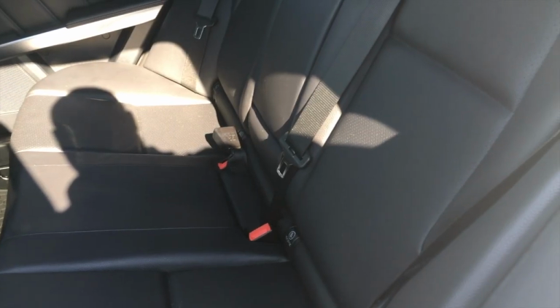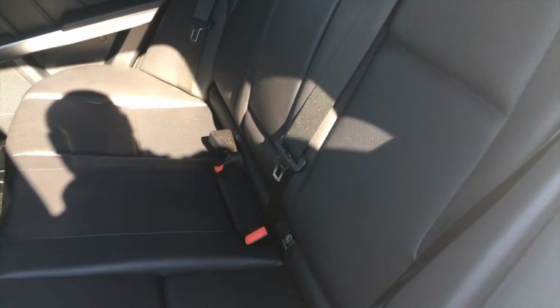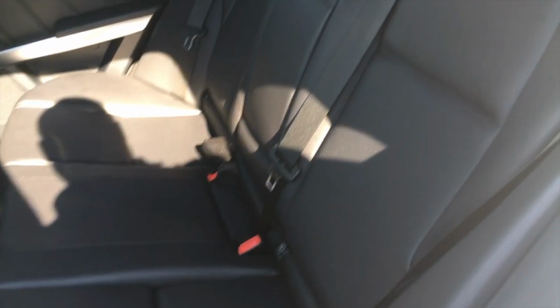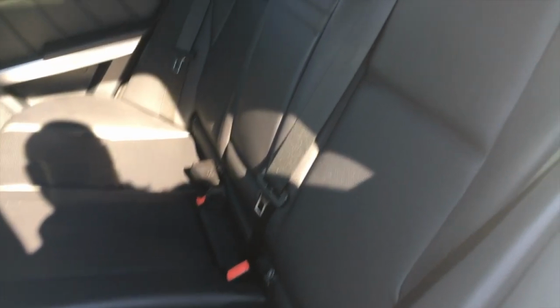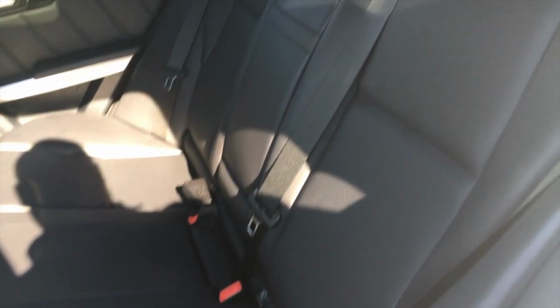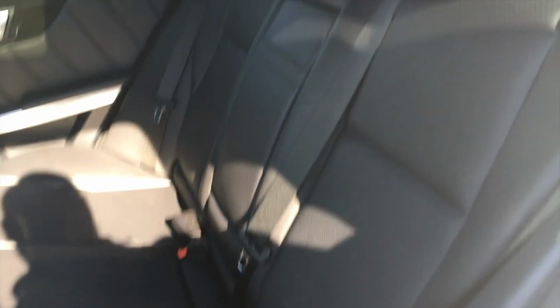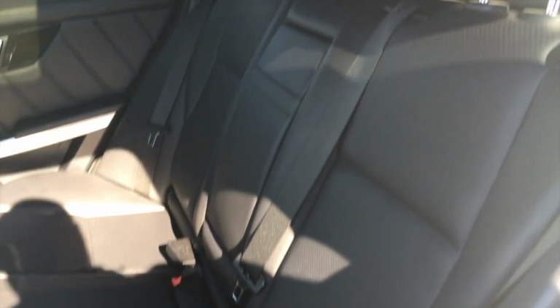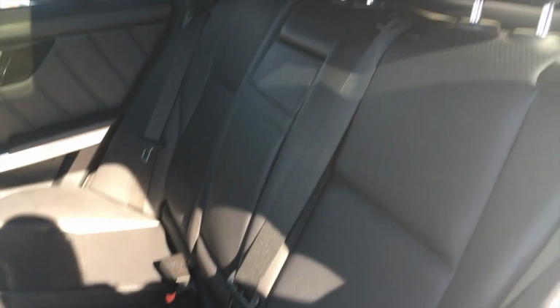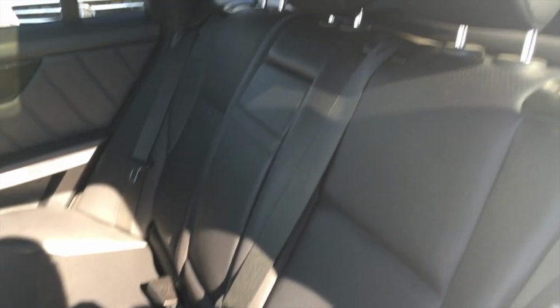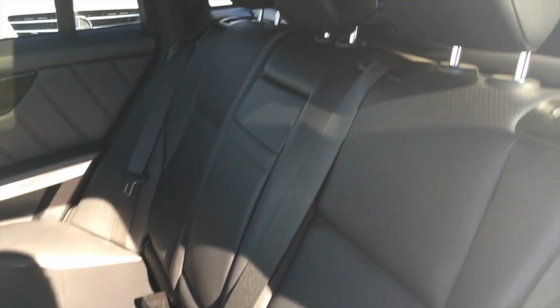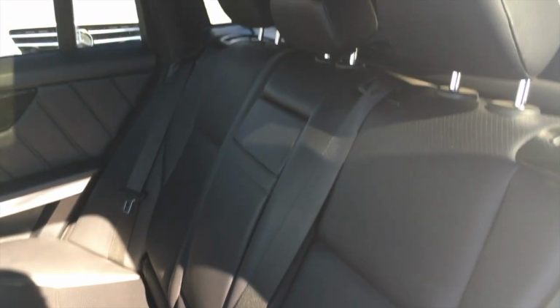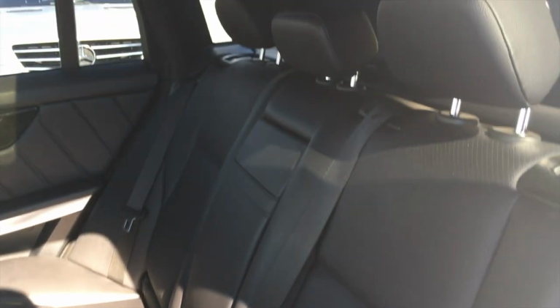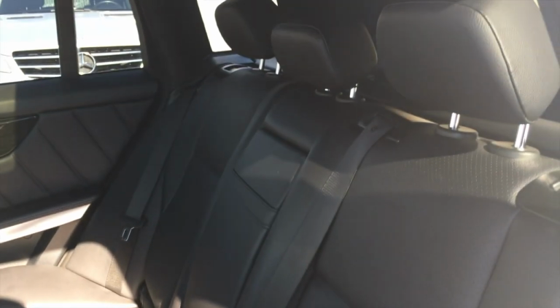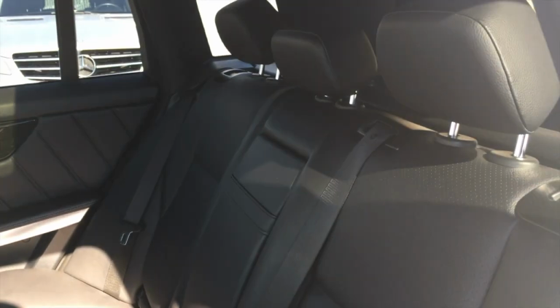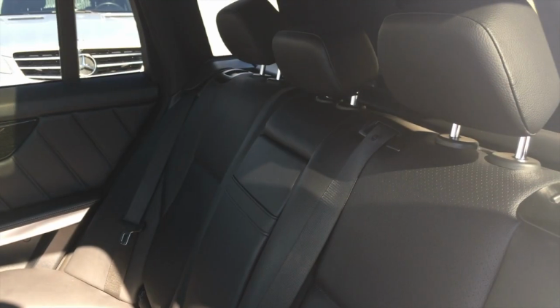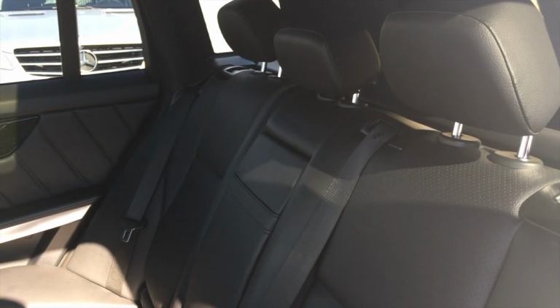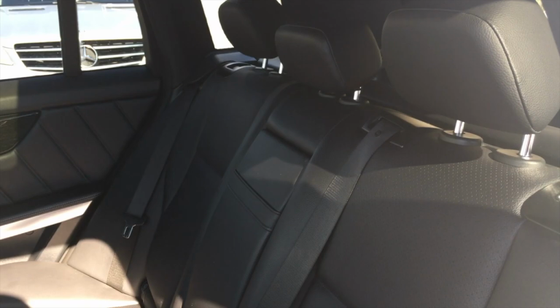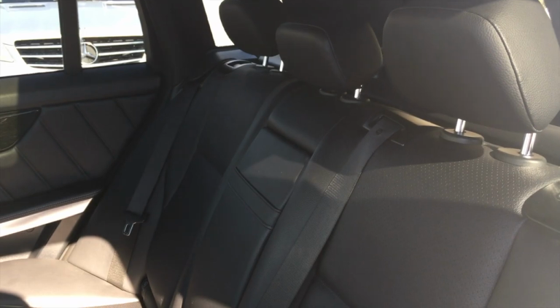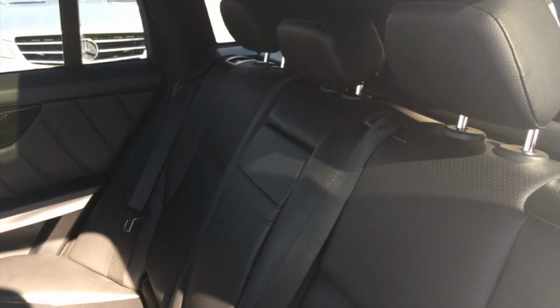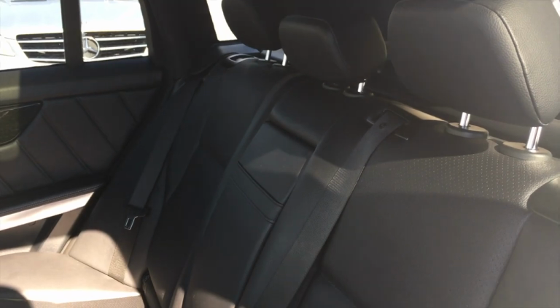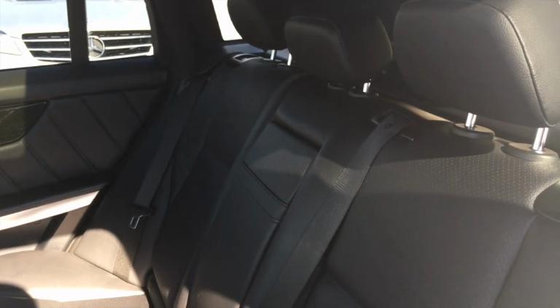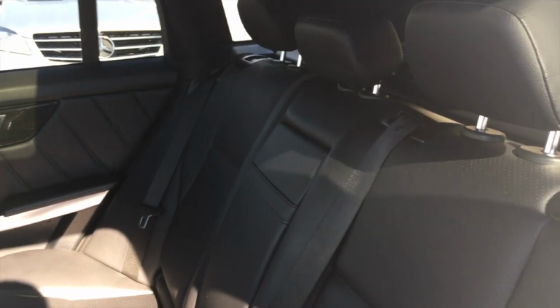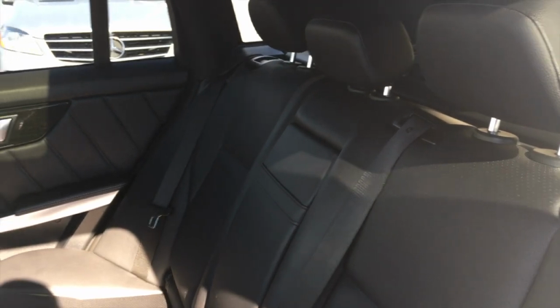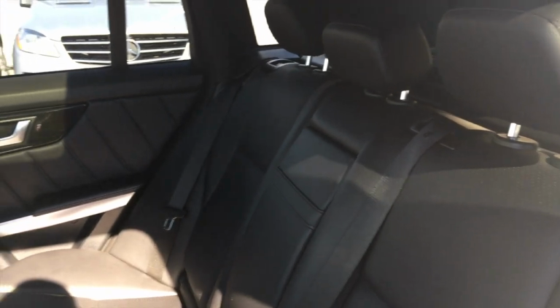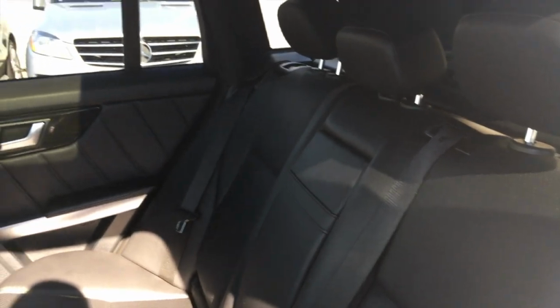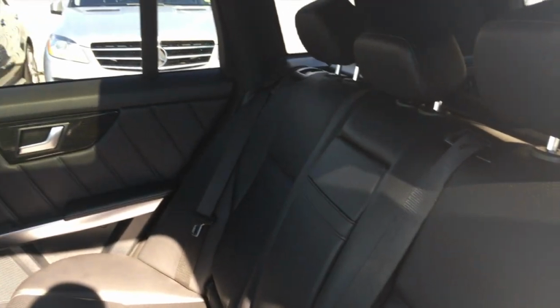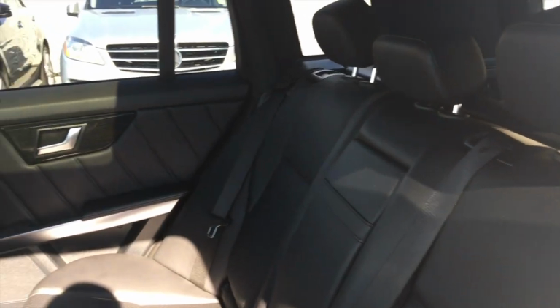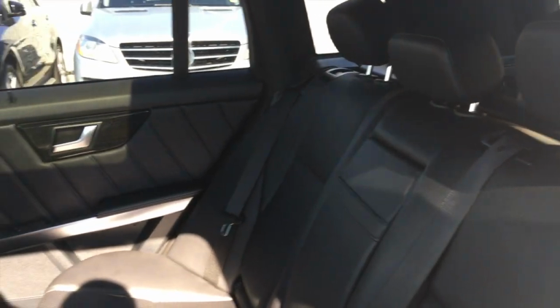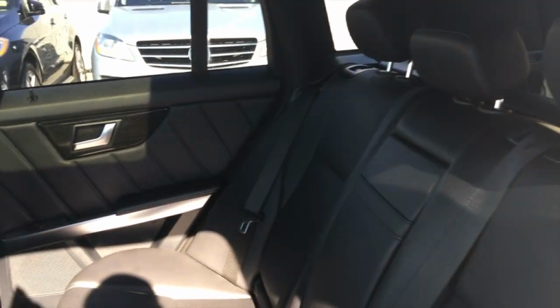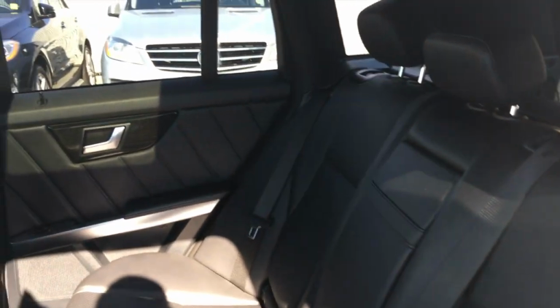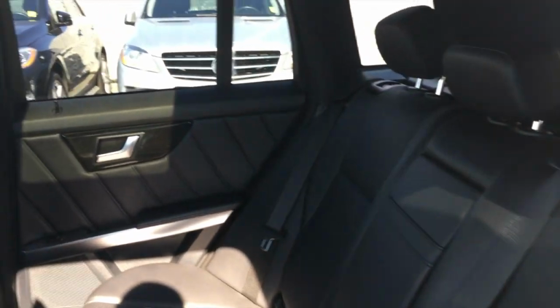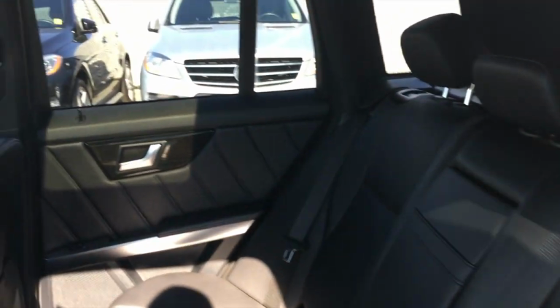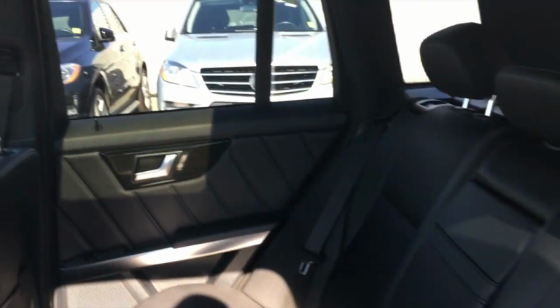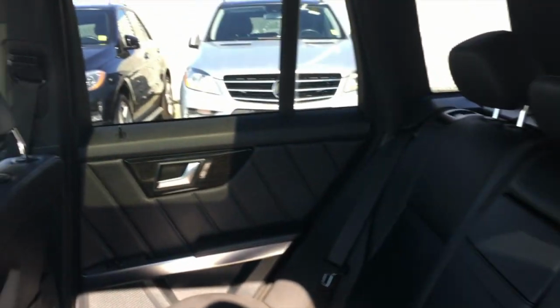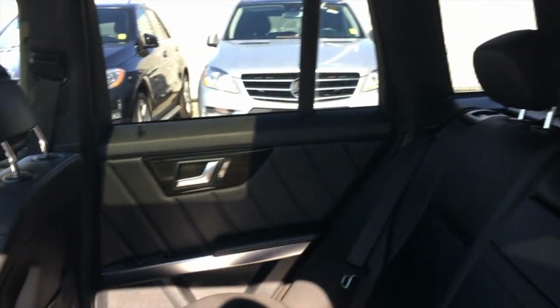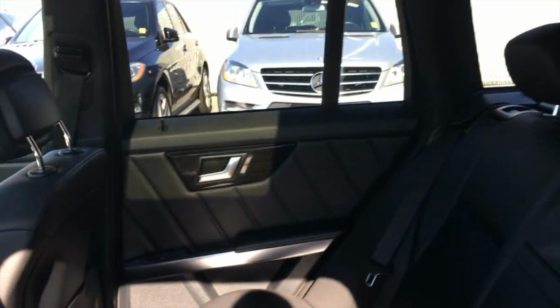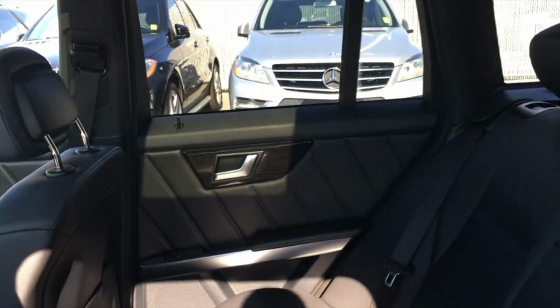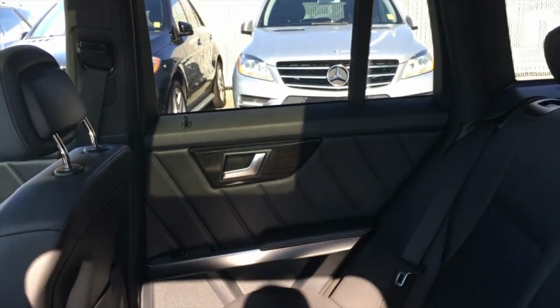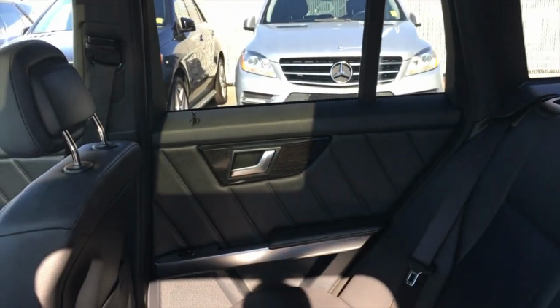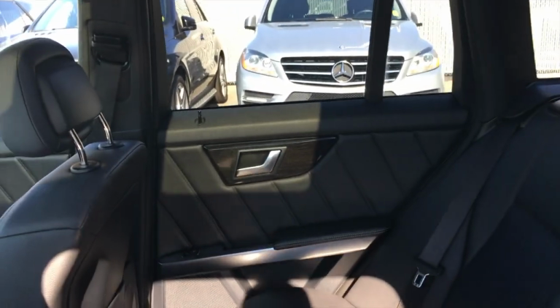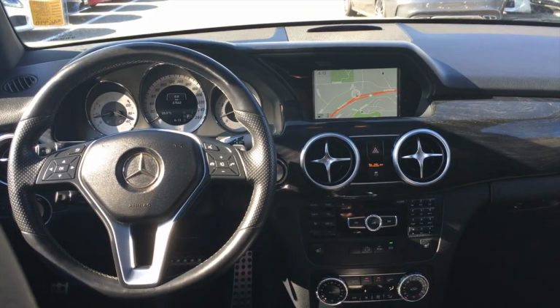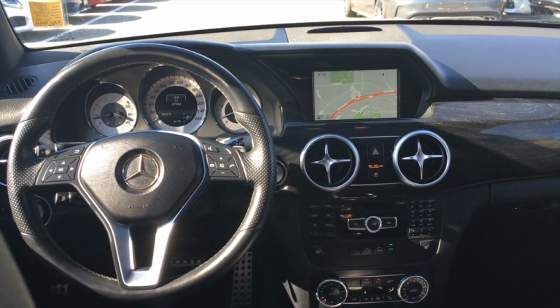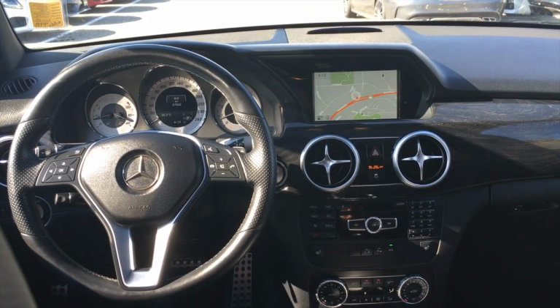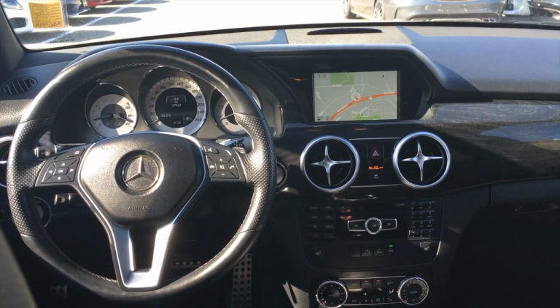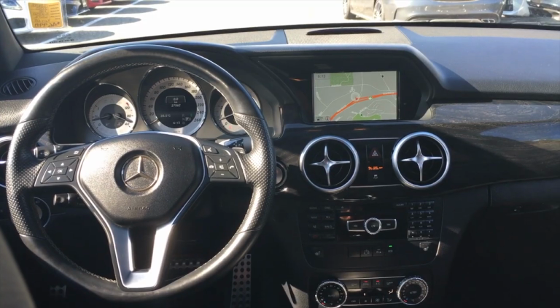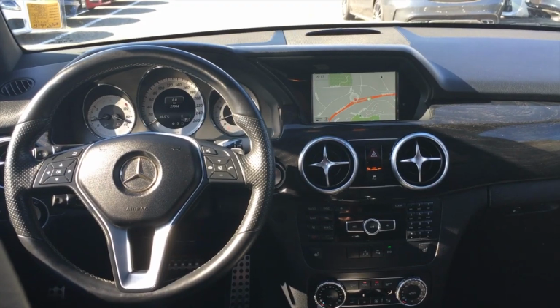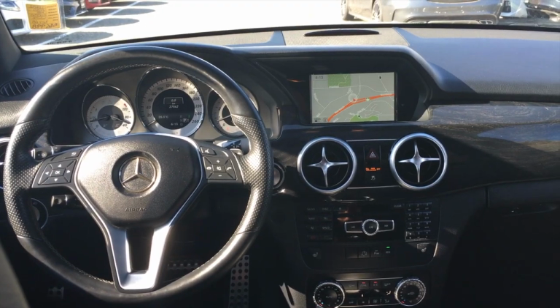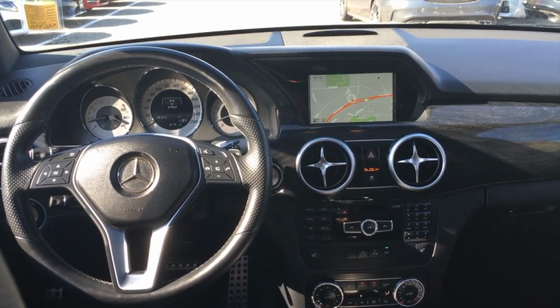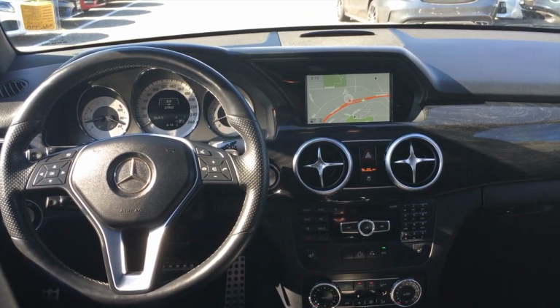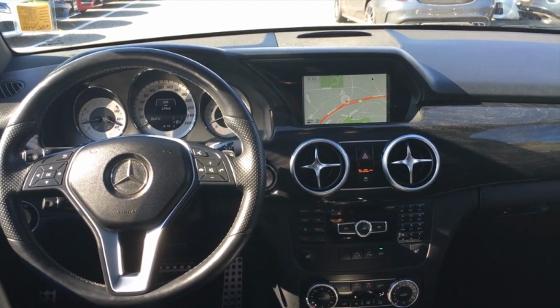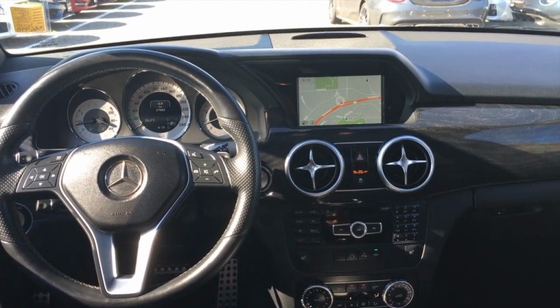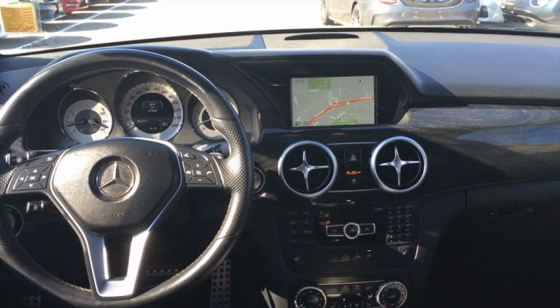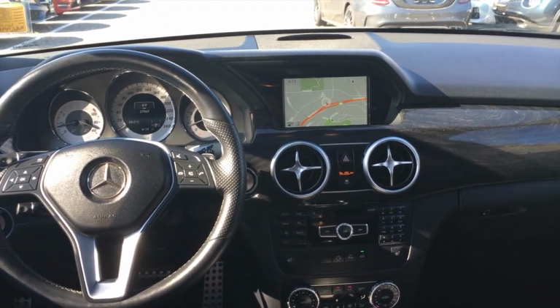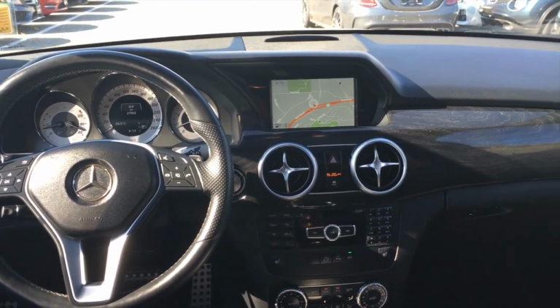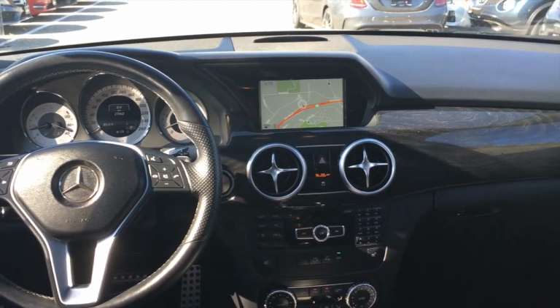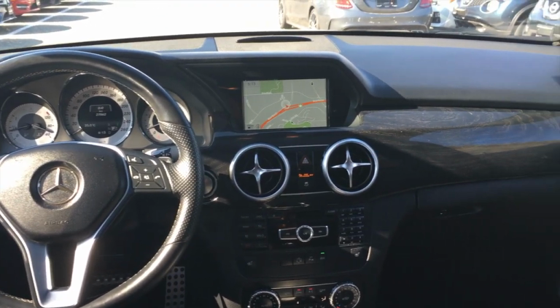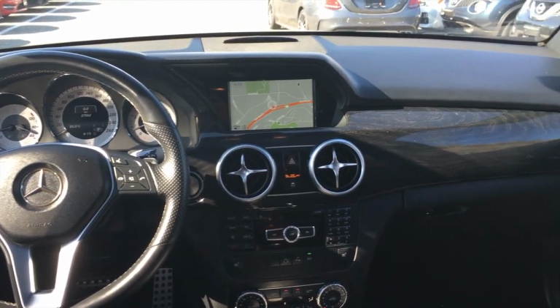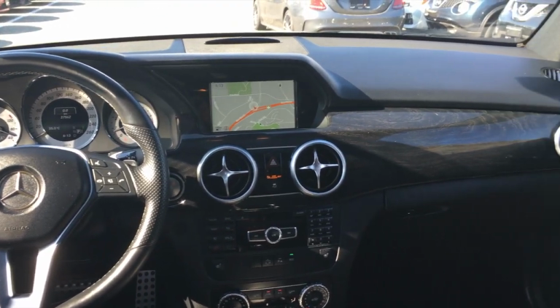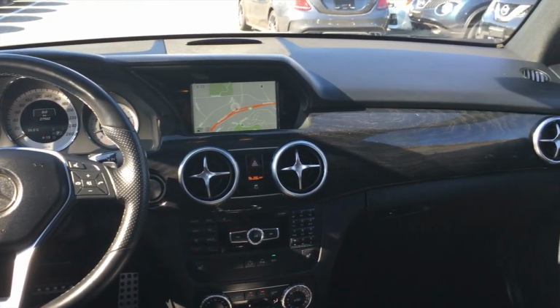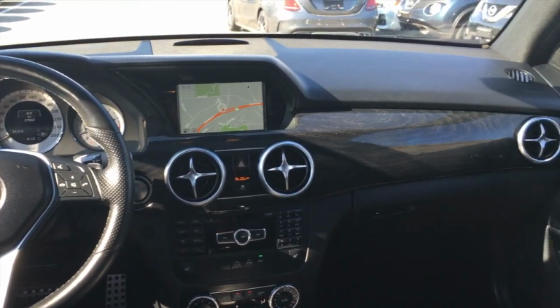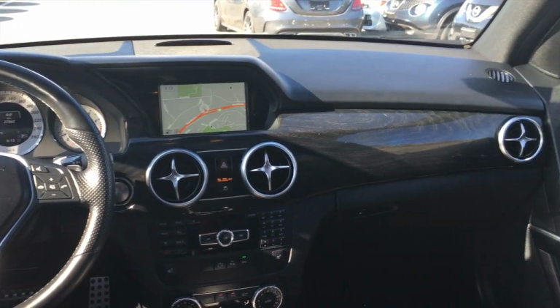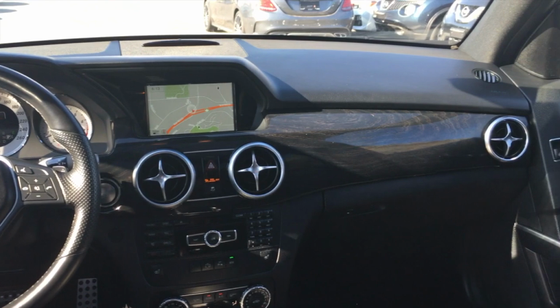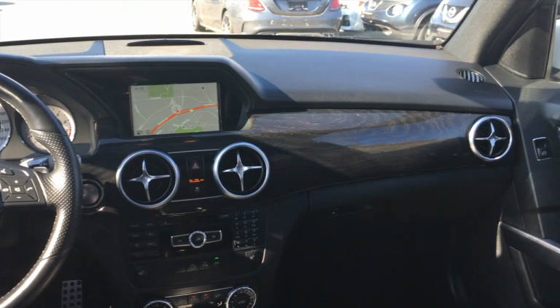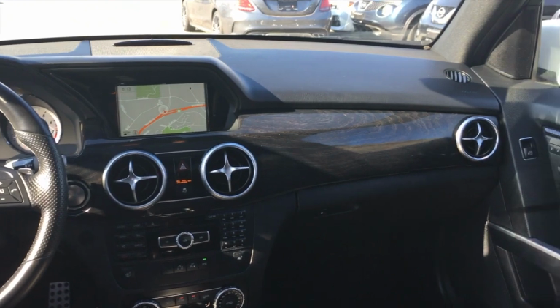Here's the back seat to the GLK. It is three passenger, very comfortable. Got a nice view from the back seat as well.